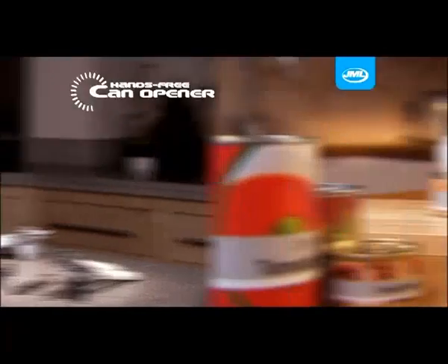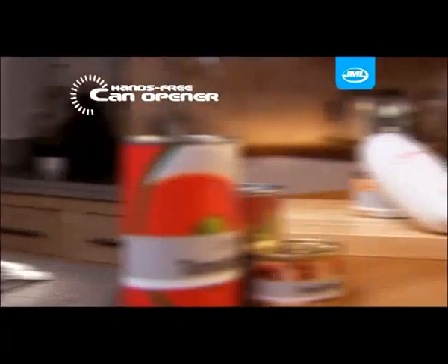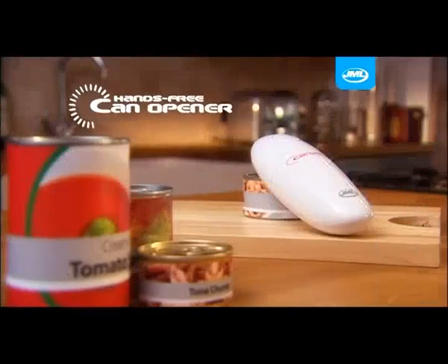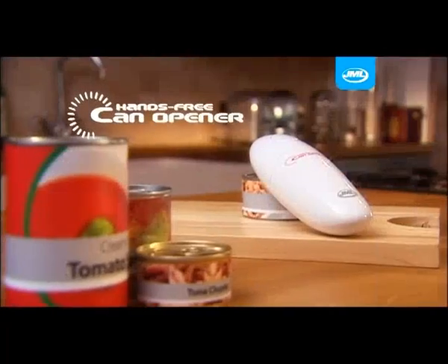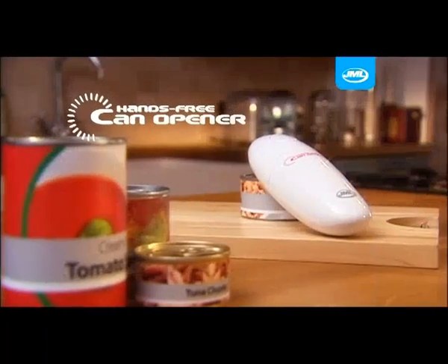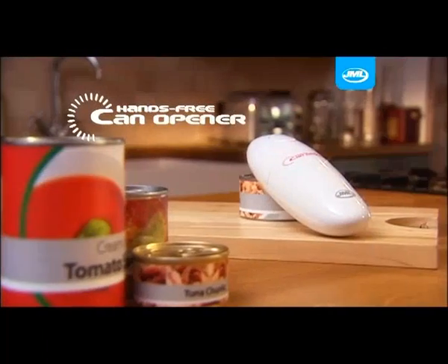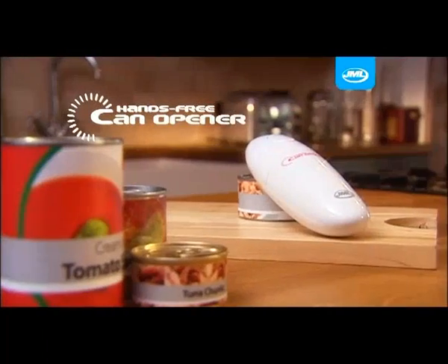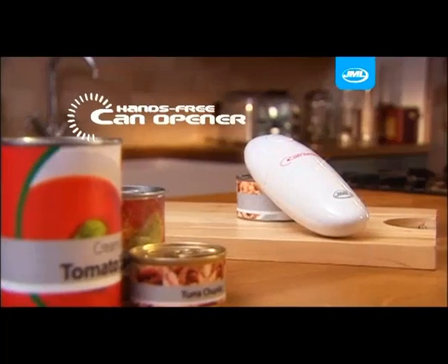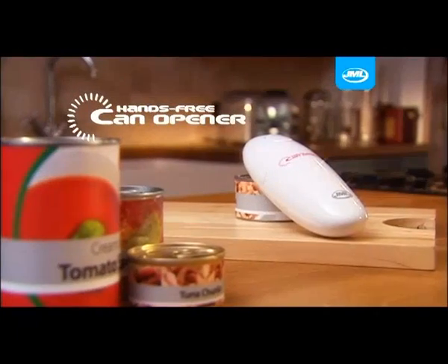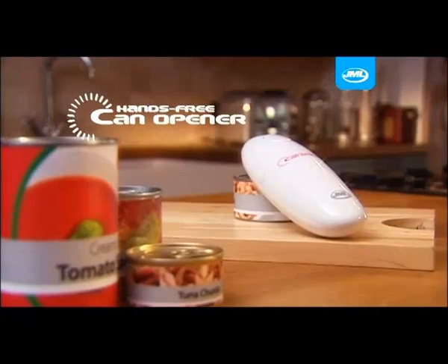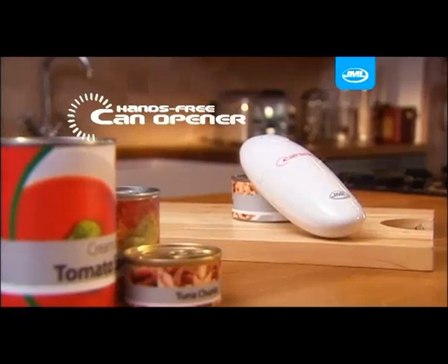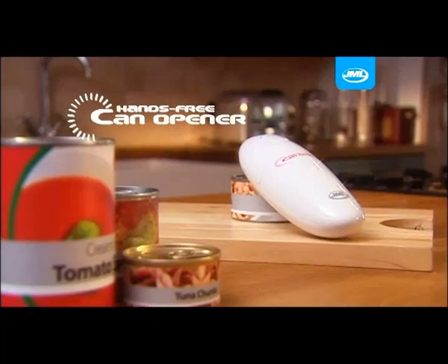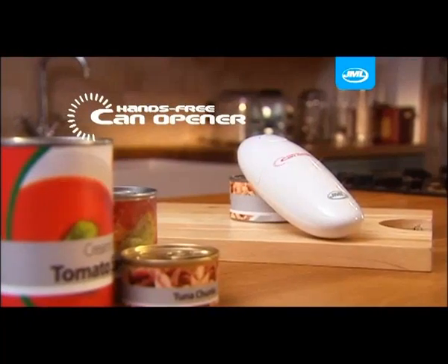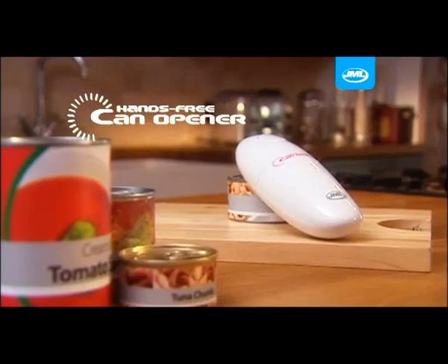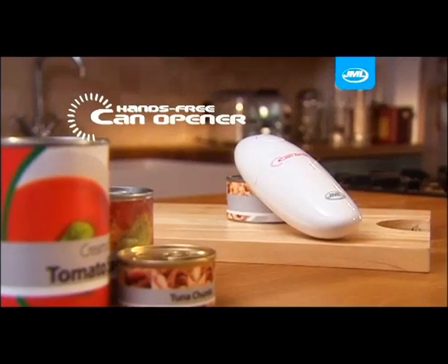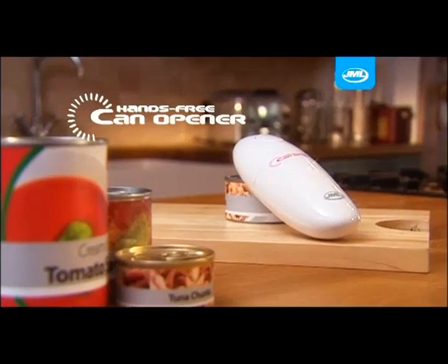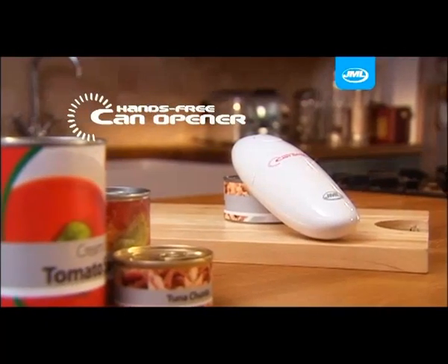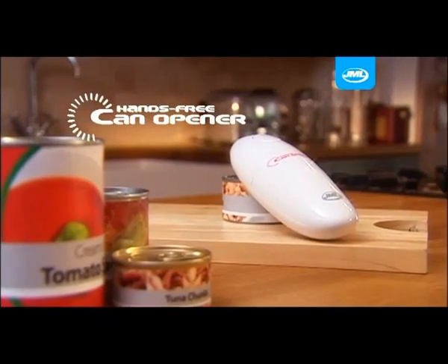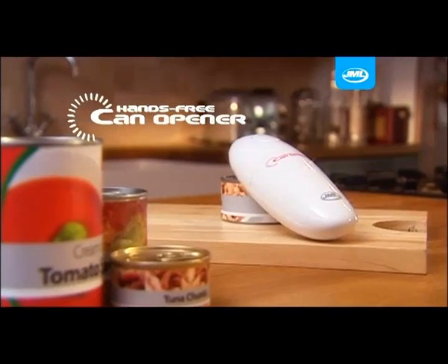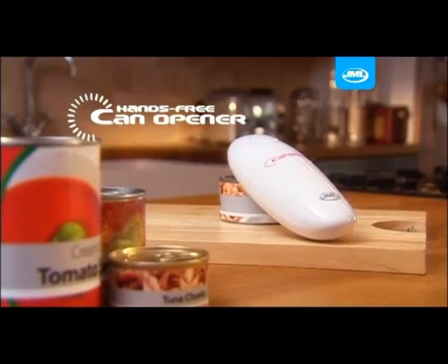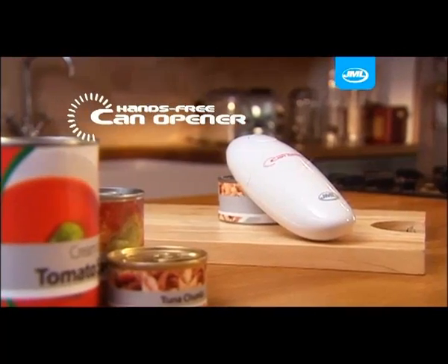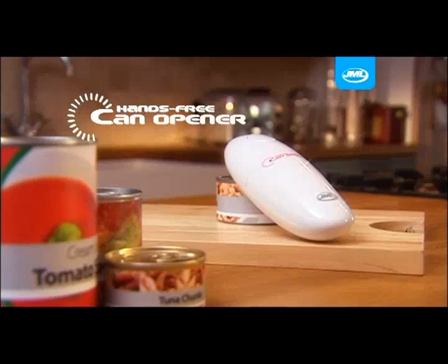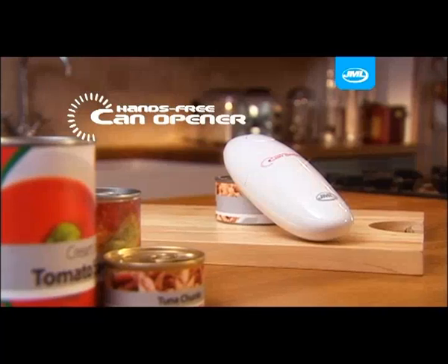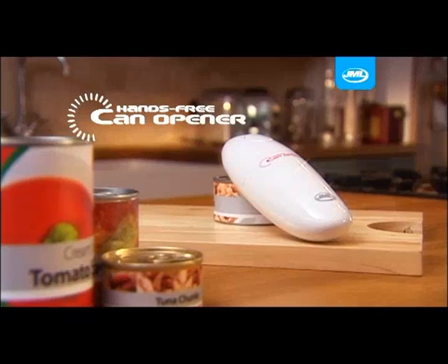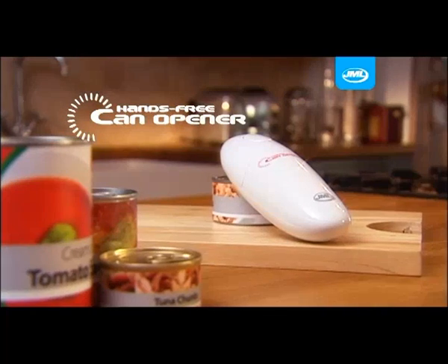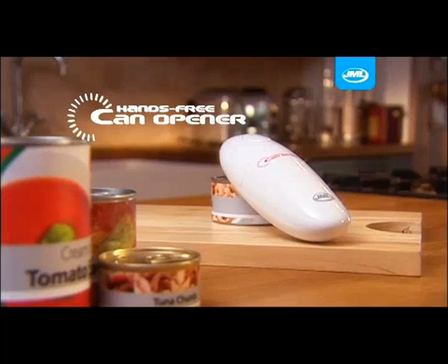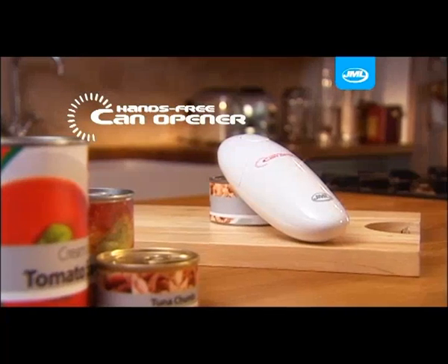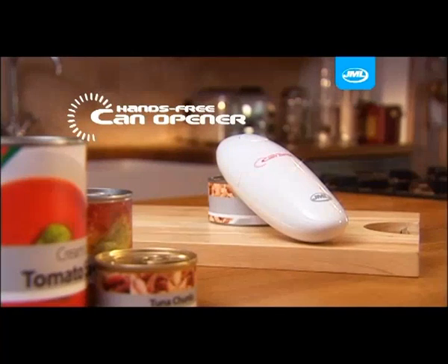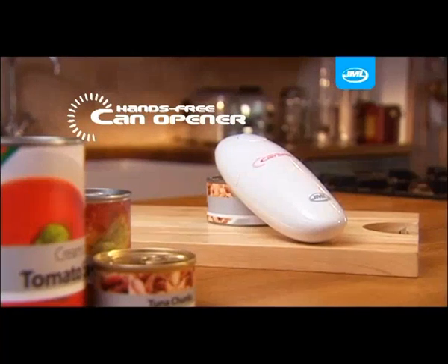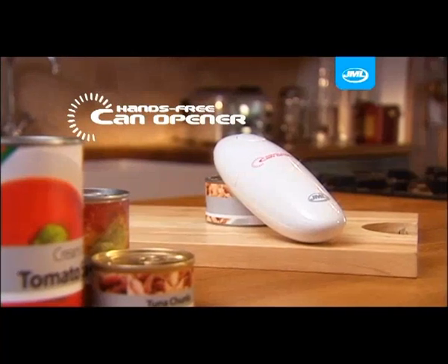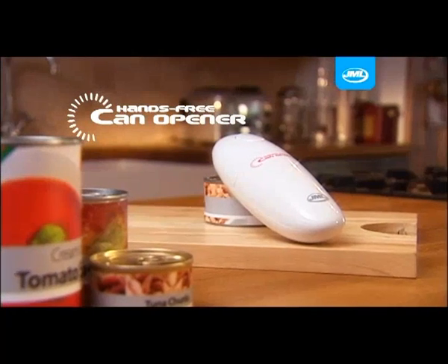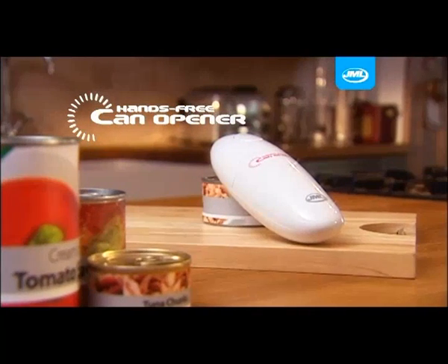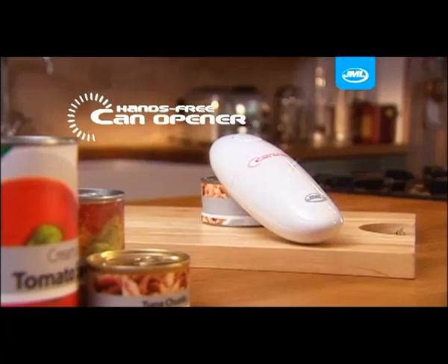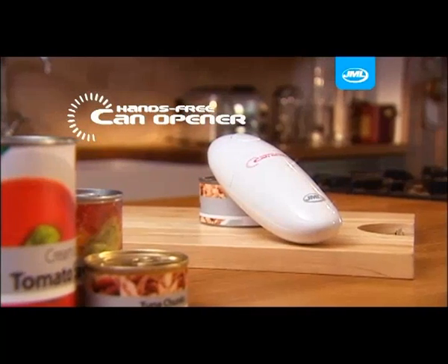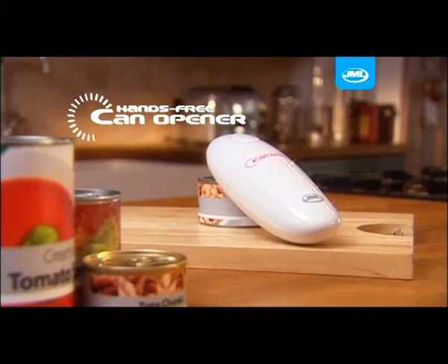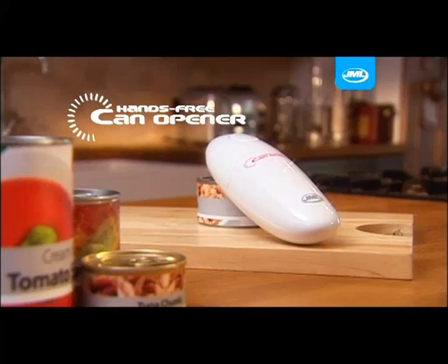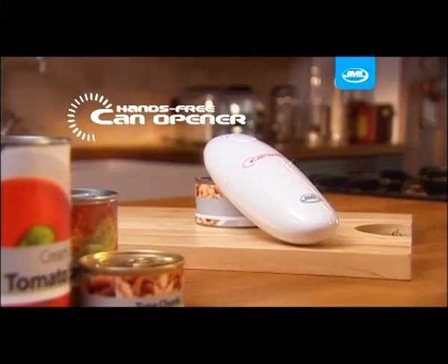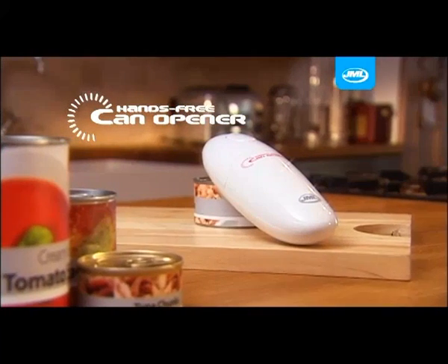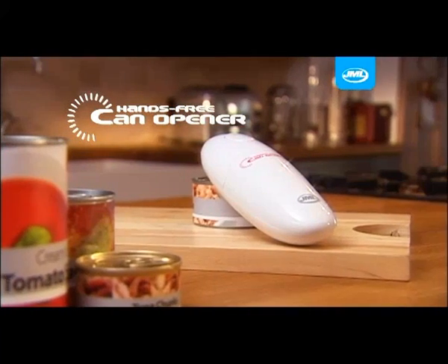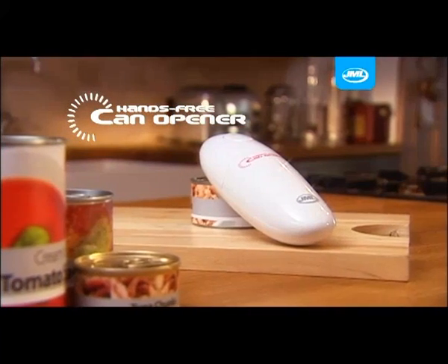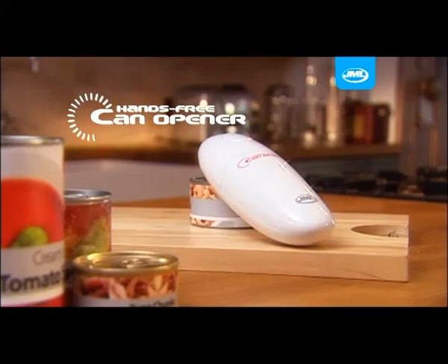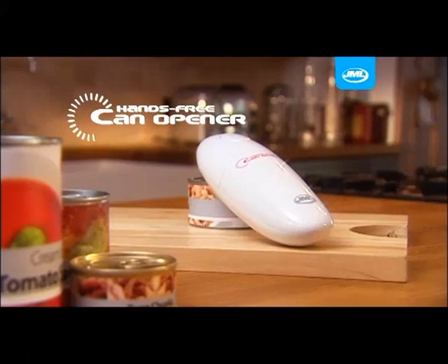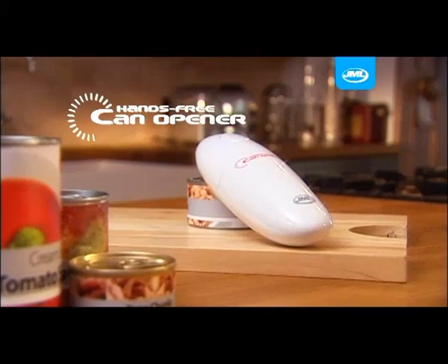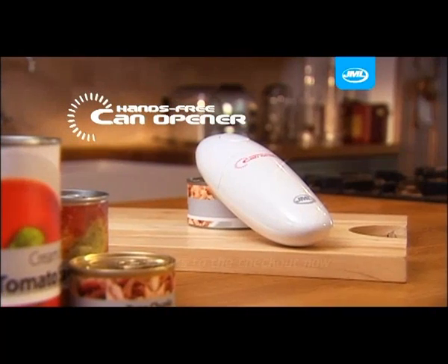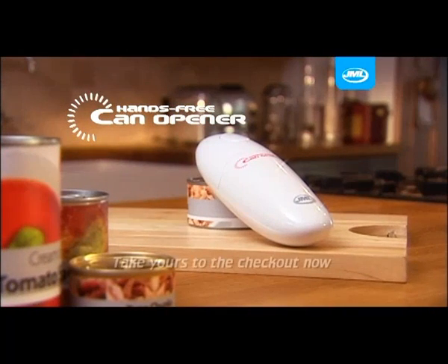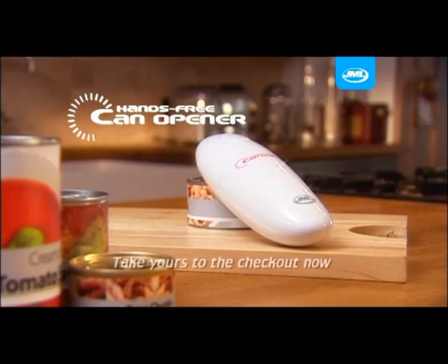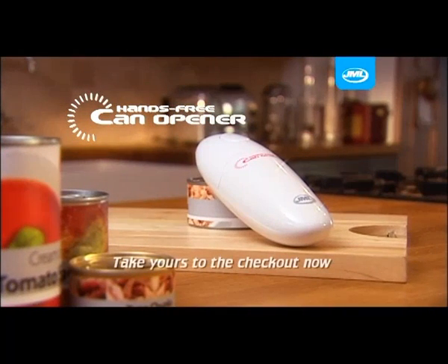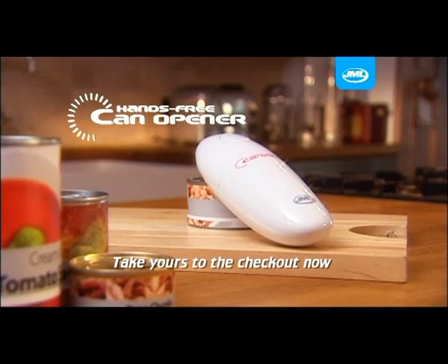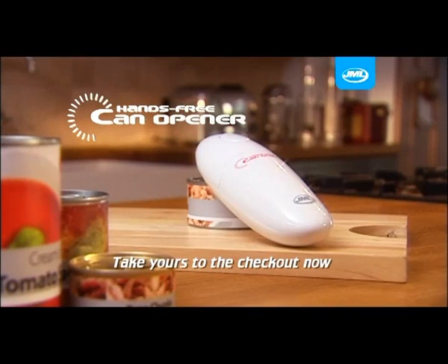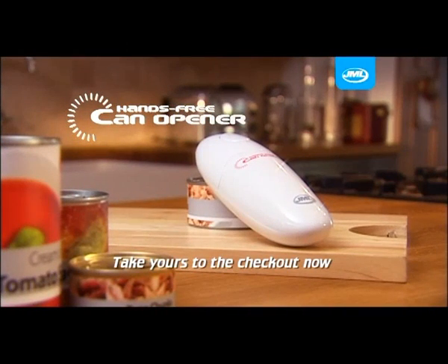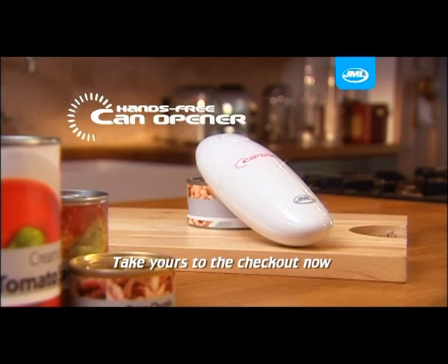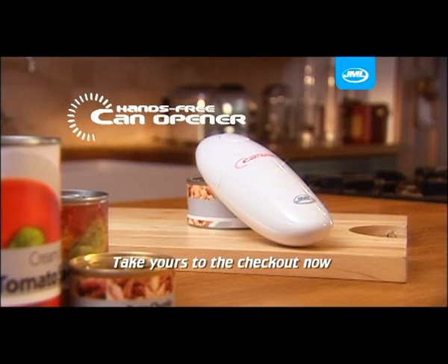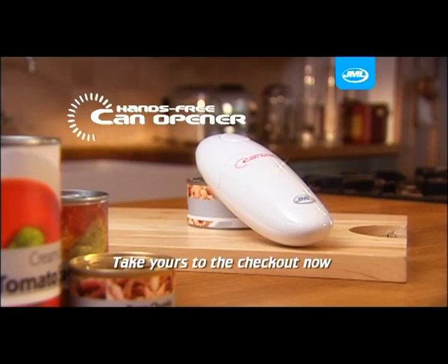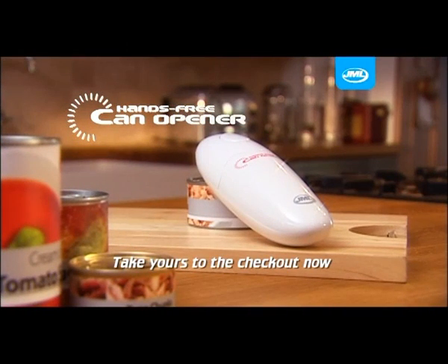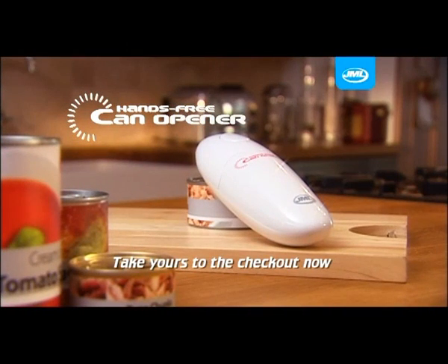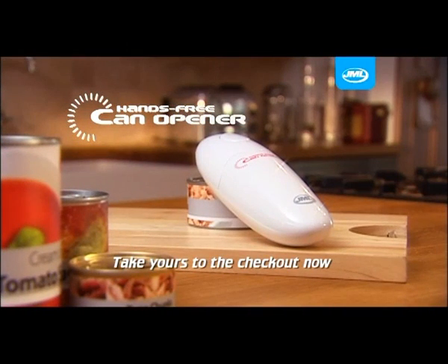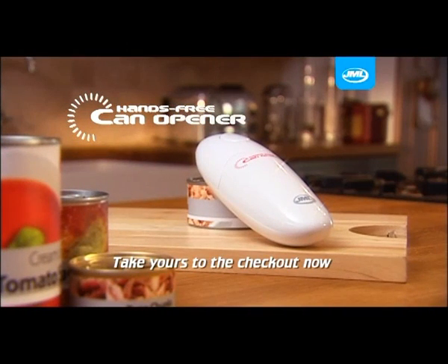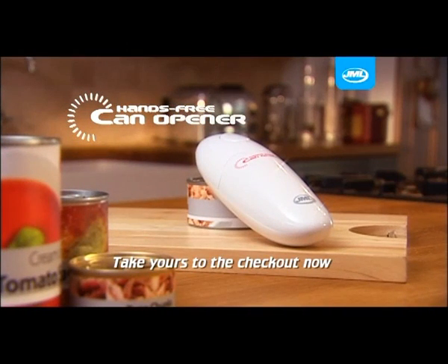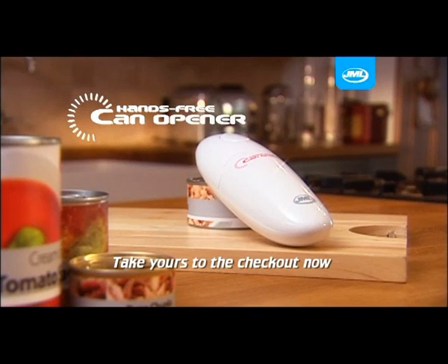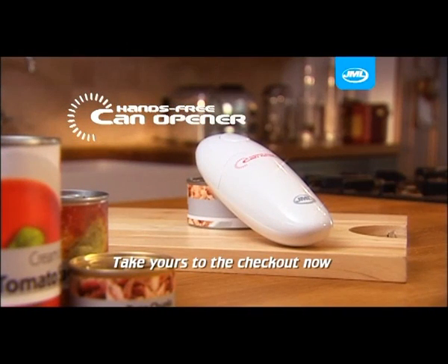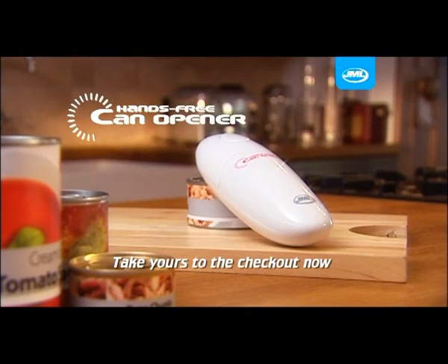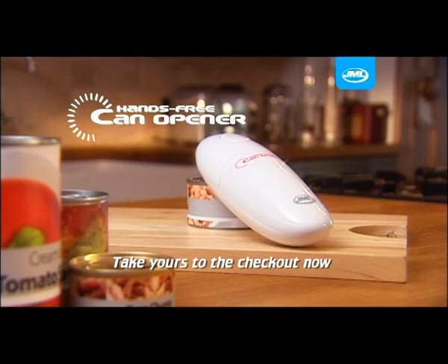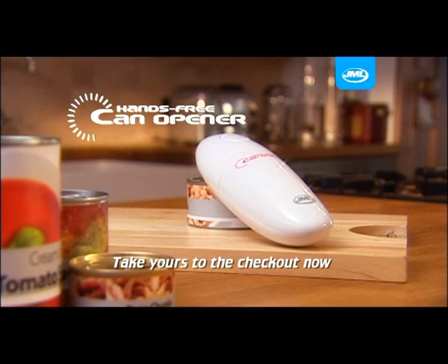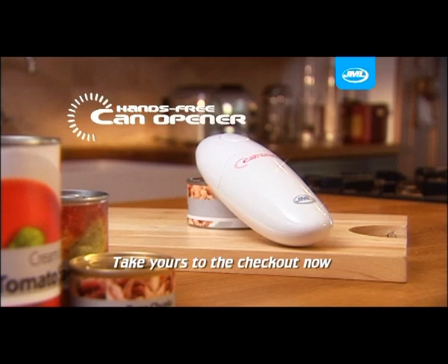The stylish and convenient hands-free can opener is the essential tool that no kitchen should be without. Take yours to the checkout now.